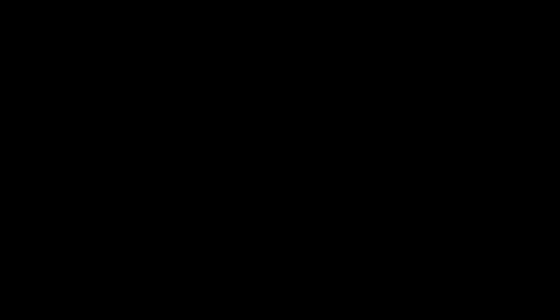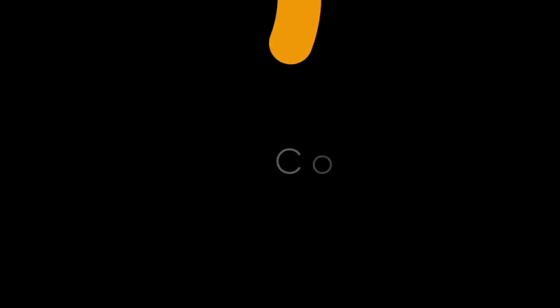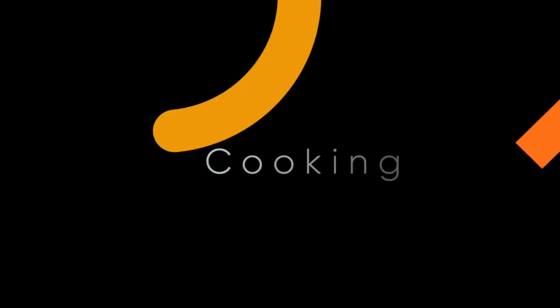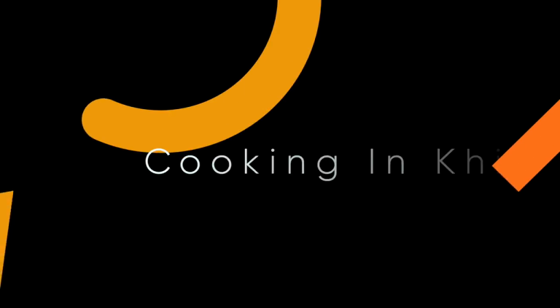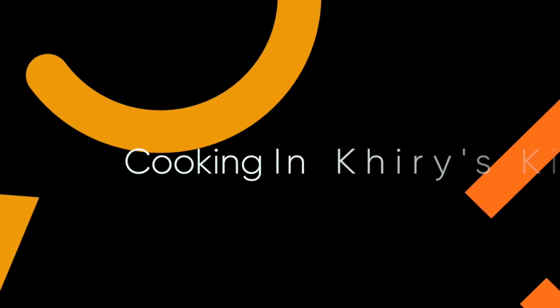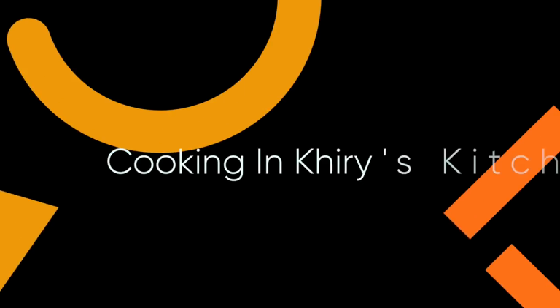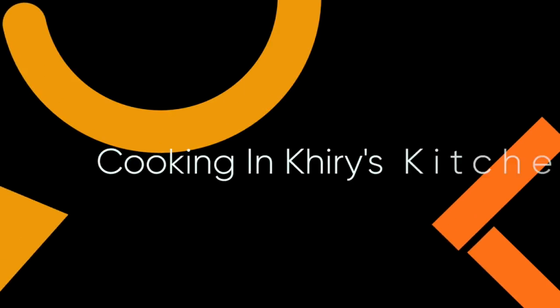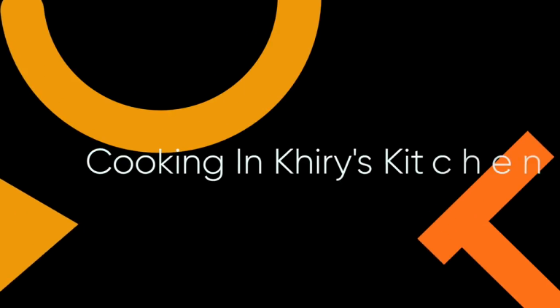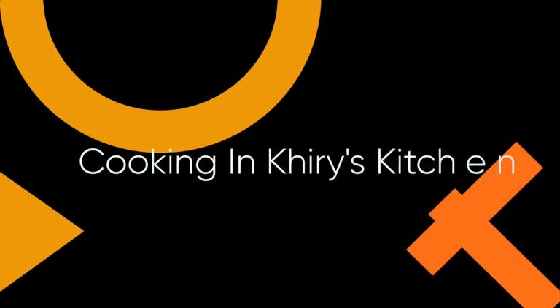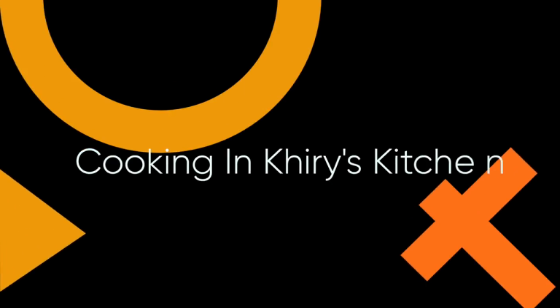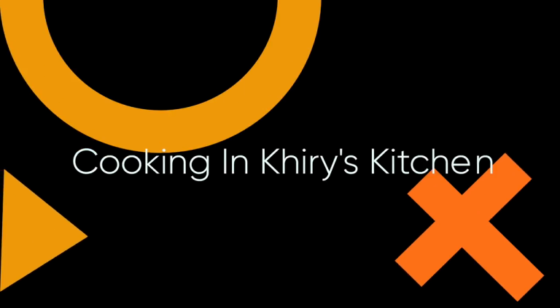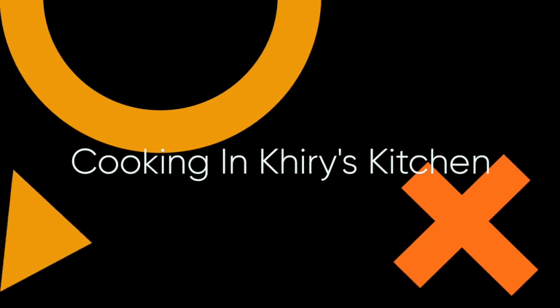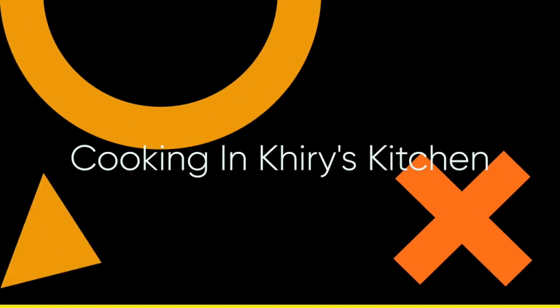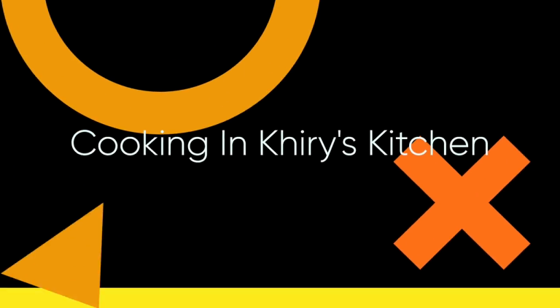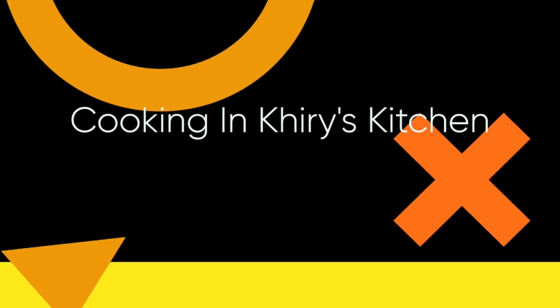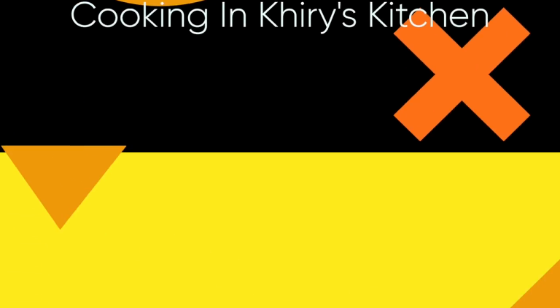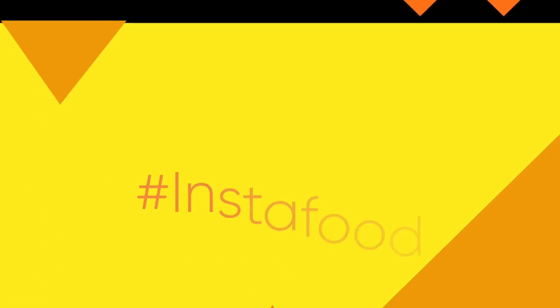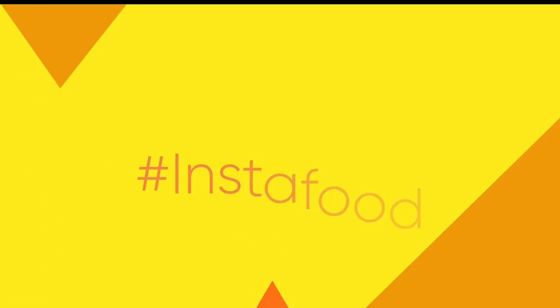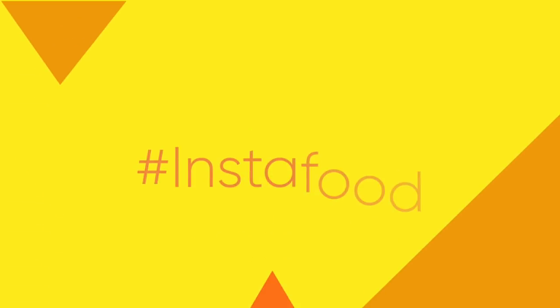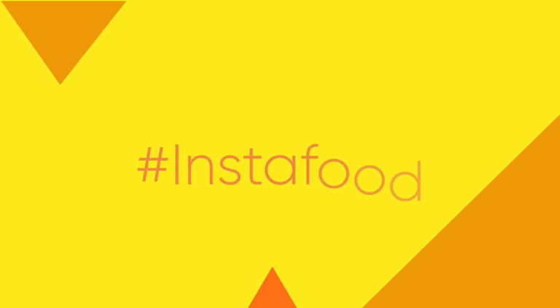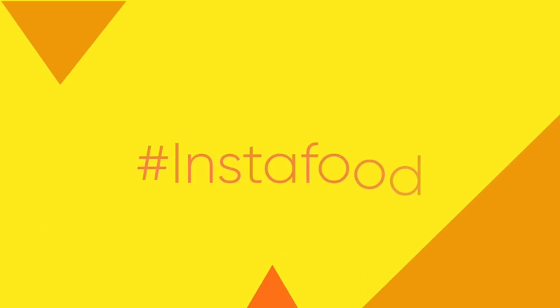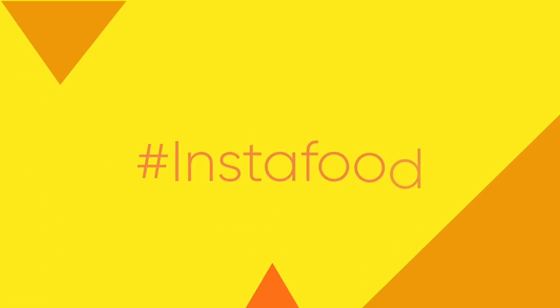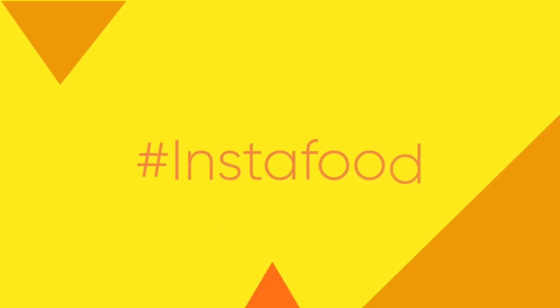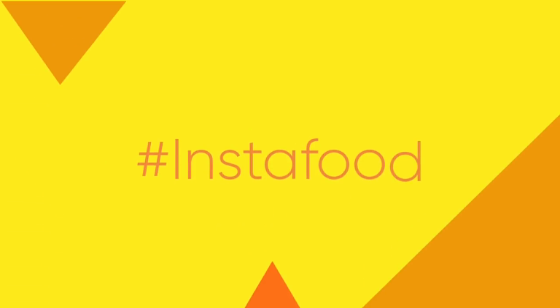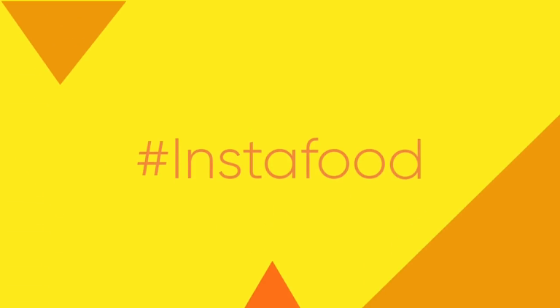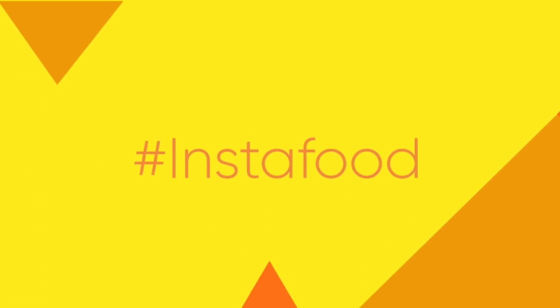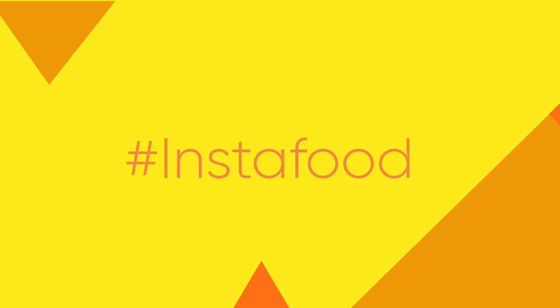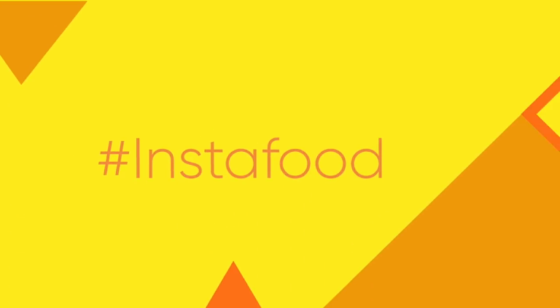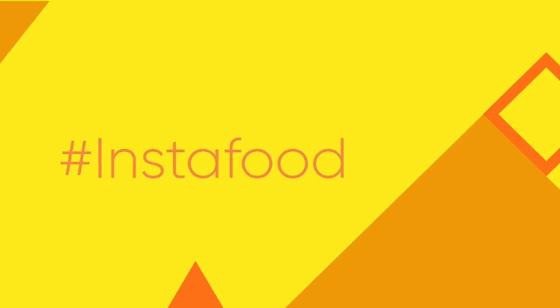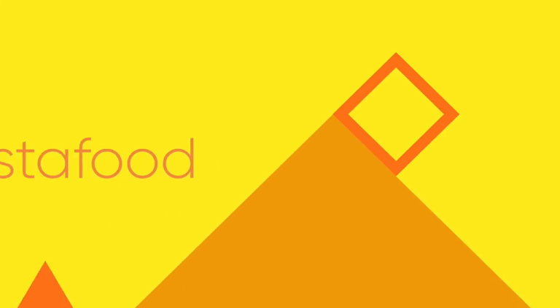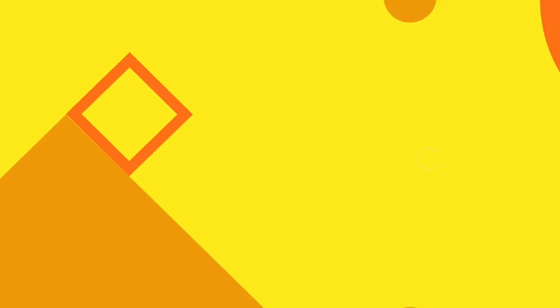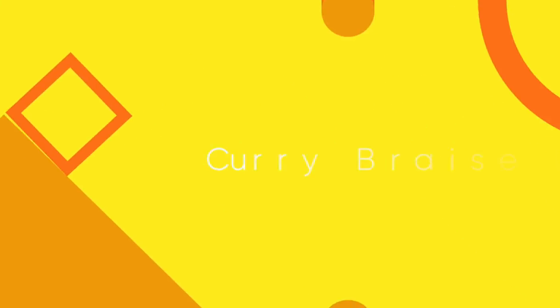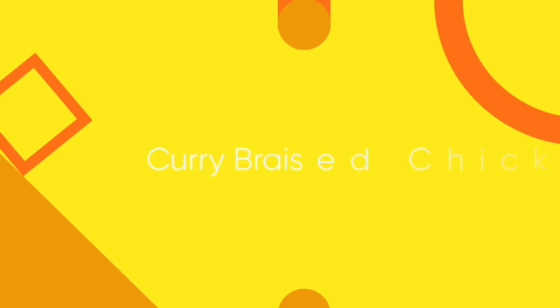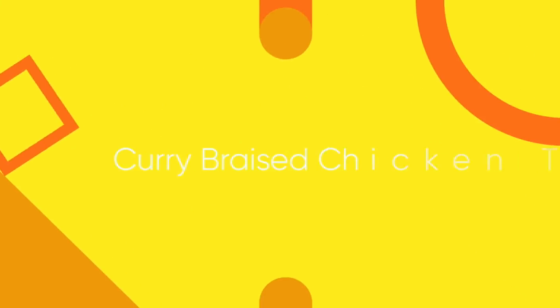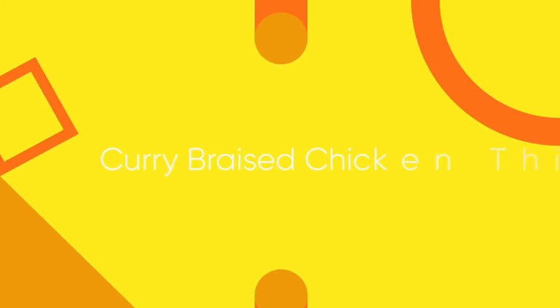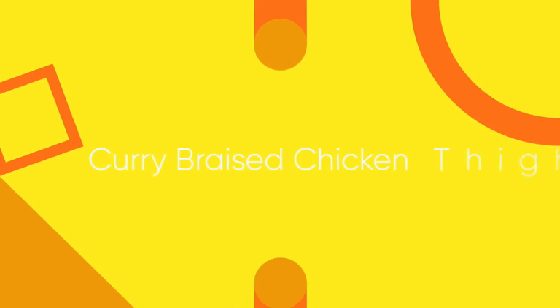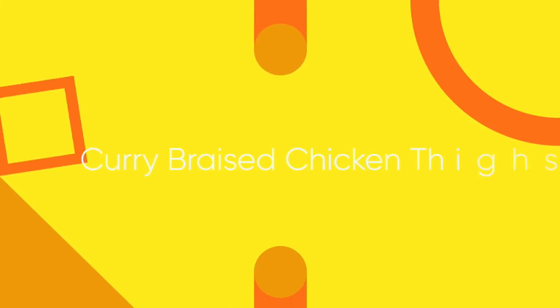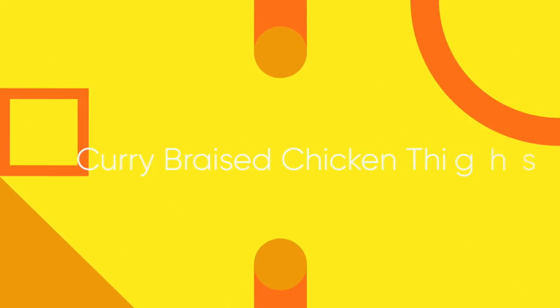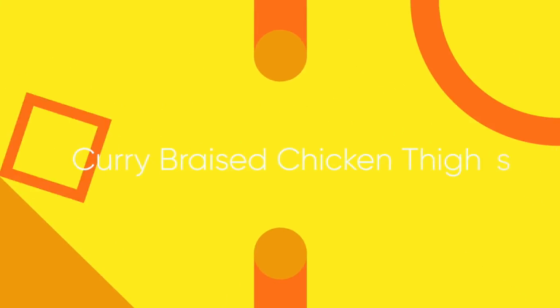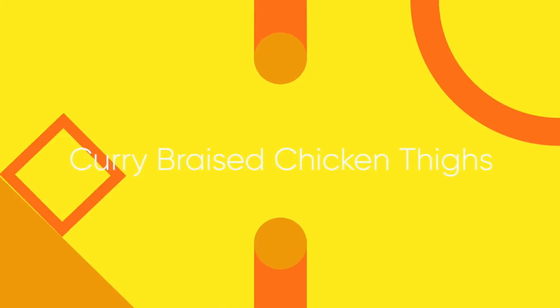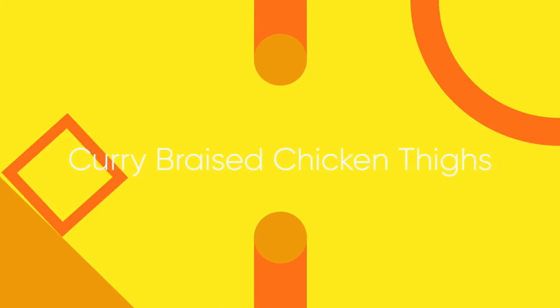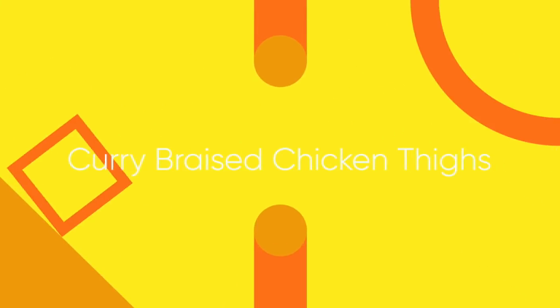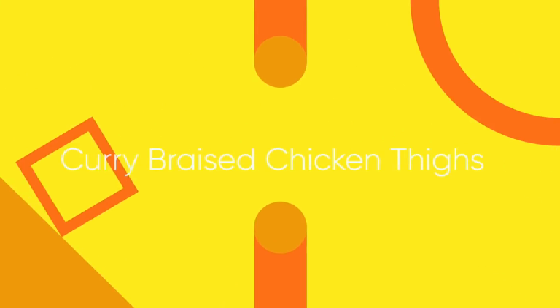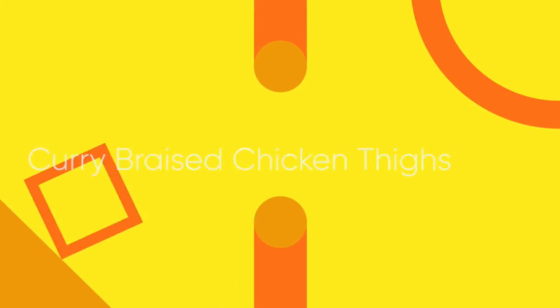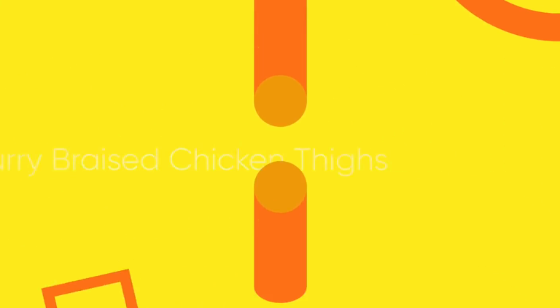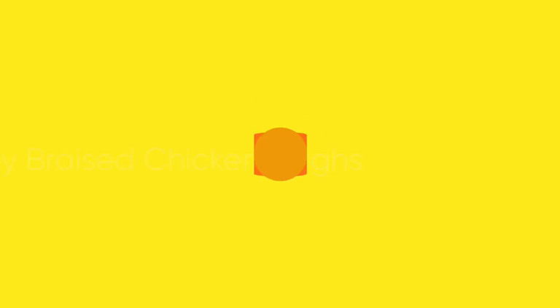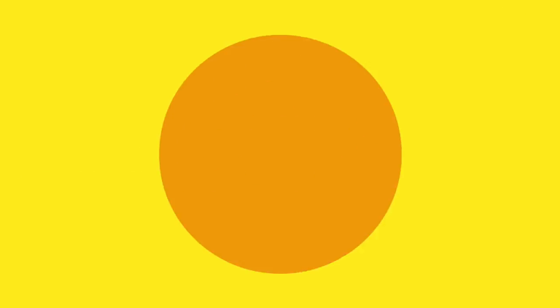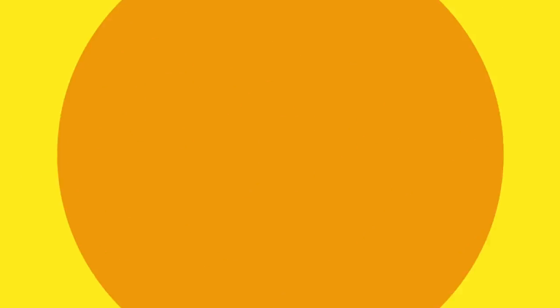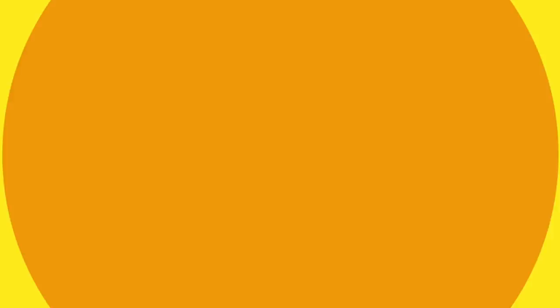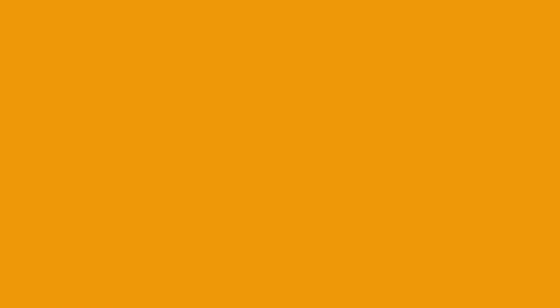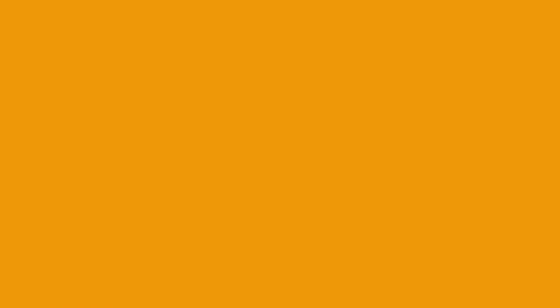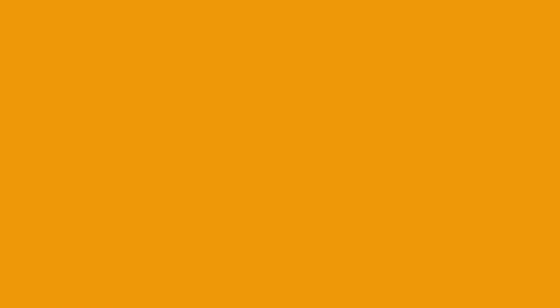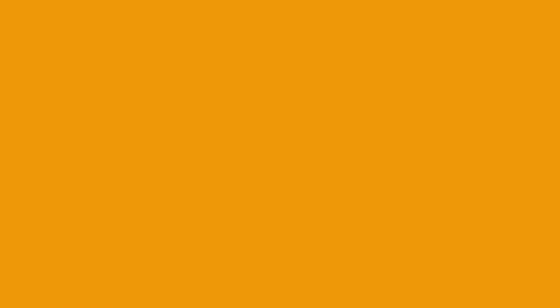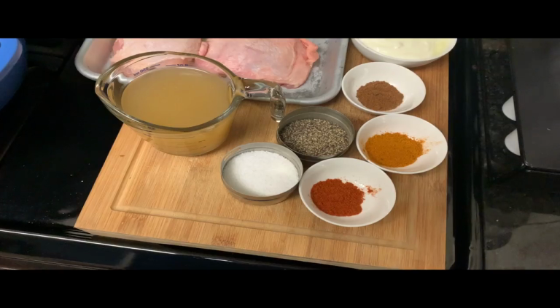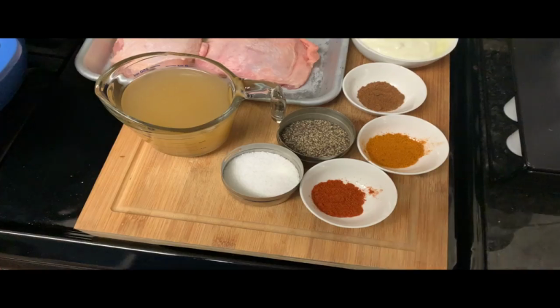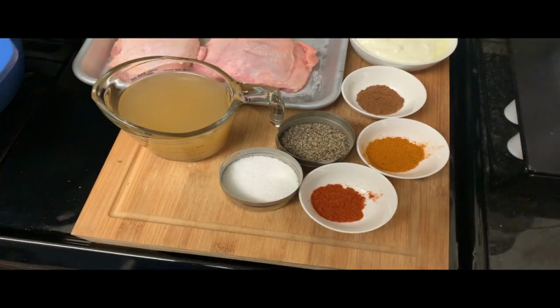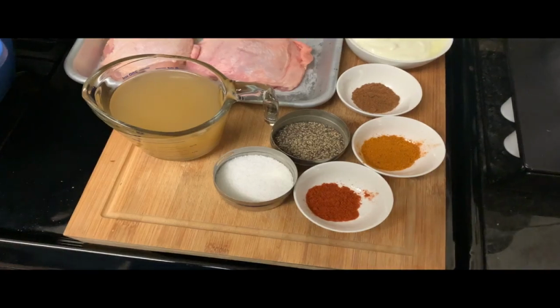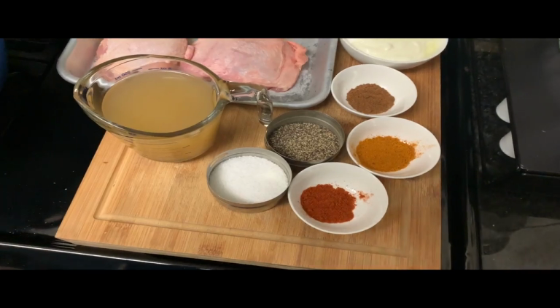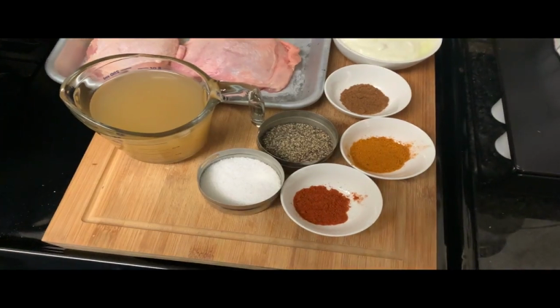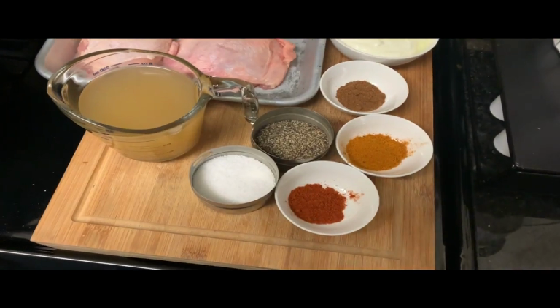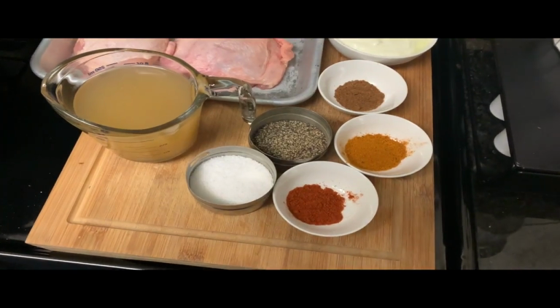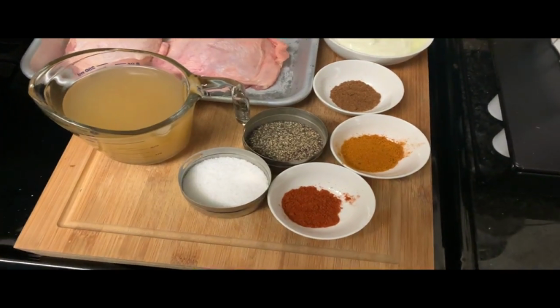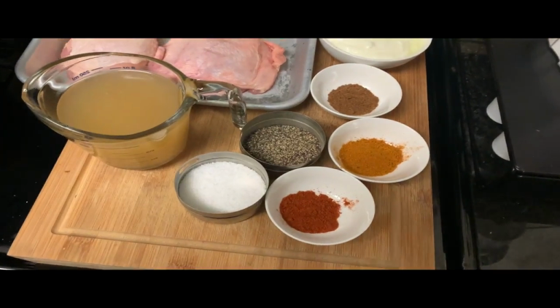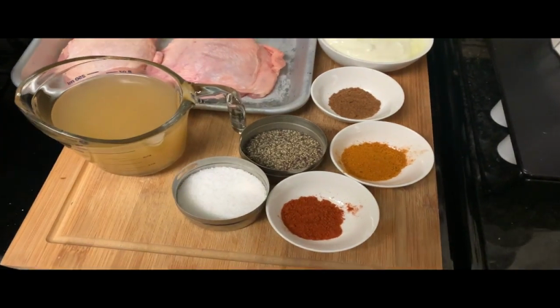Hey foodie, what's up? I have something really delicious for you. It's curry braised chicken thighs. So let's get into it.